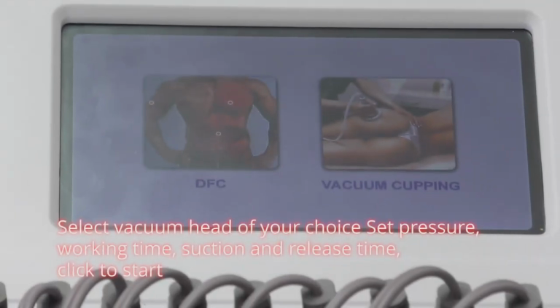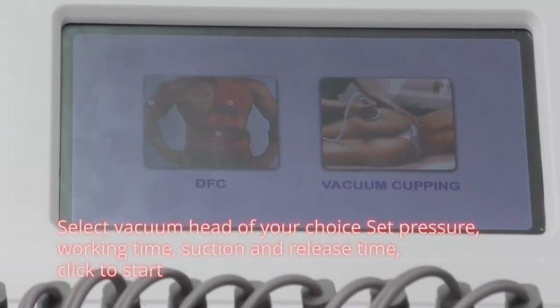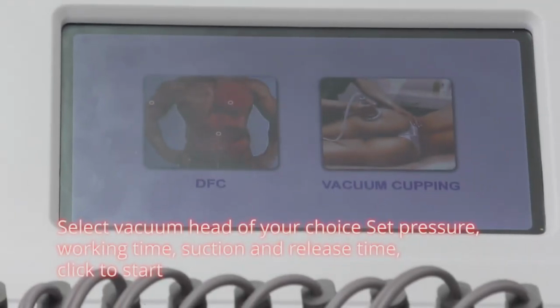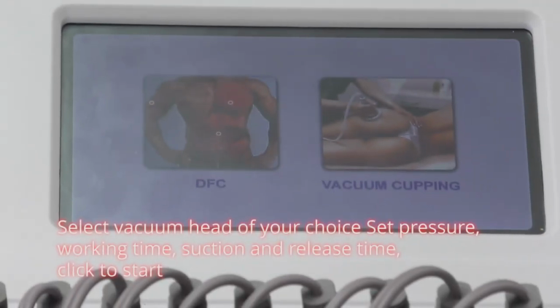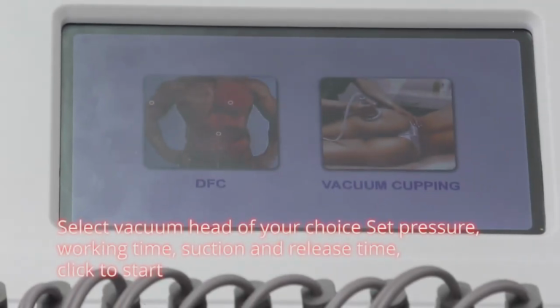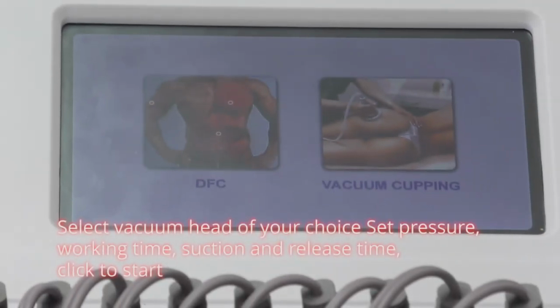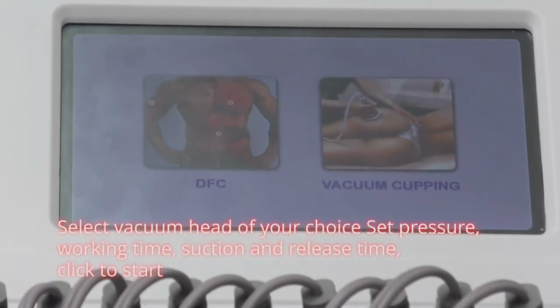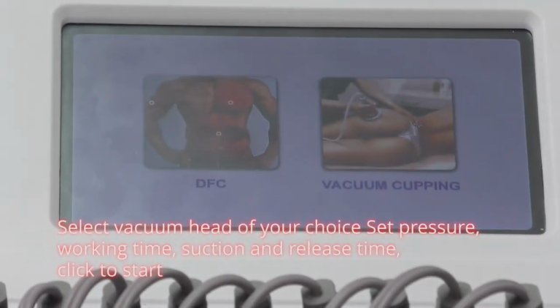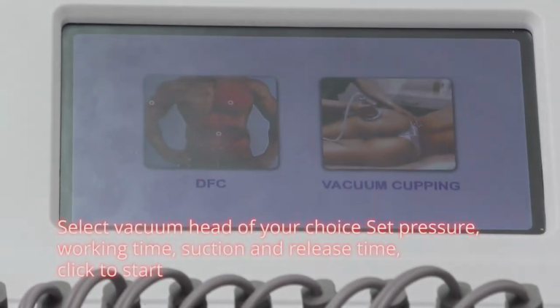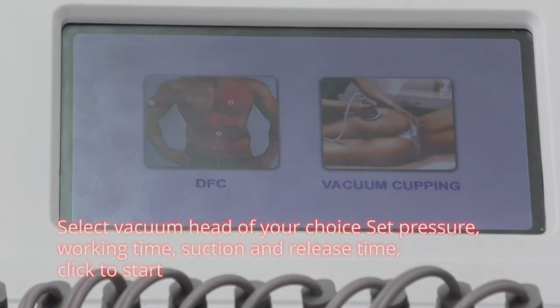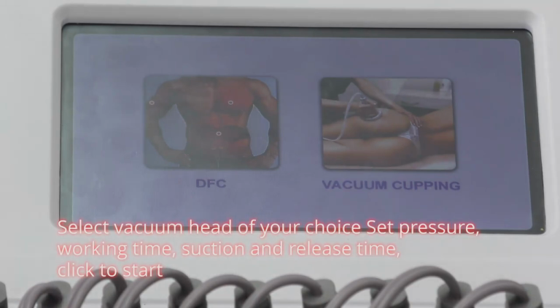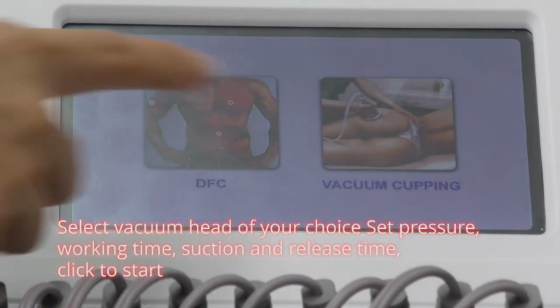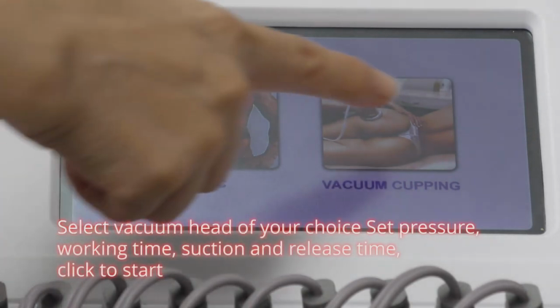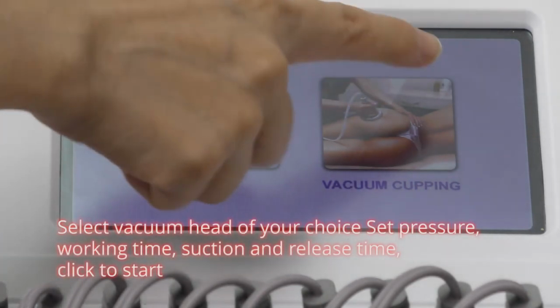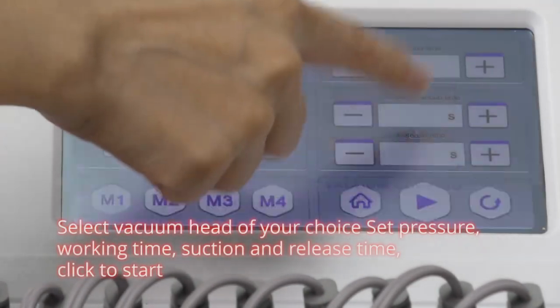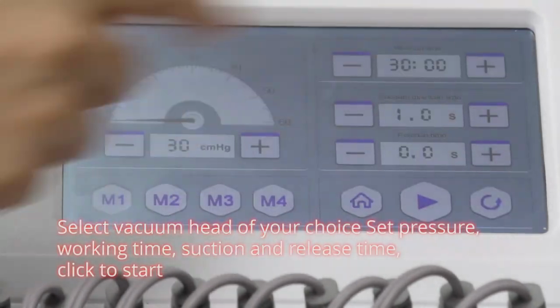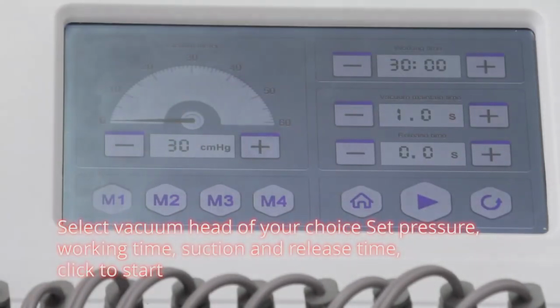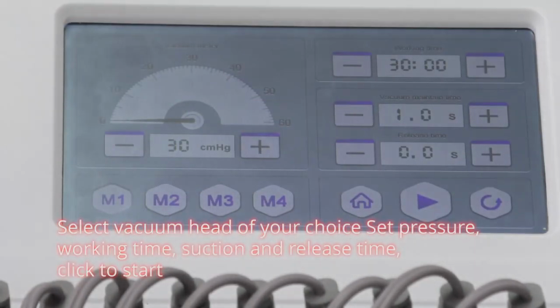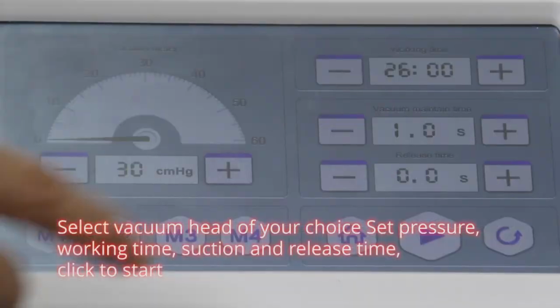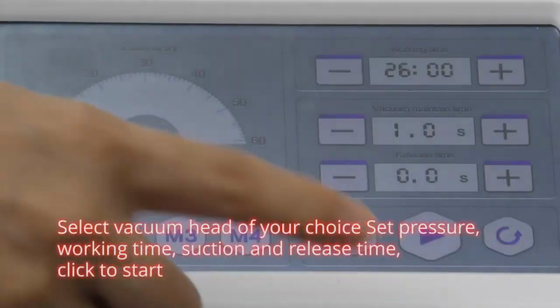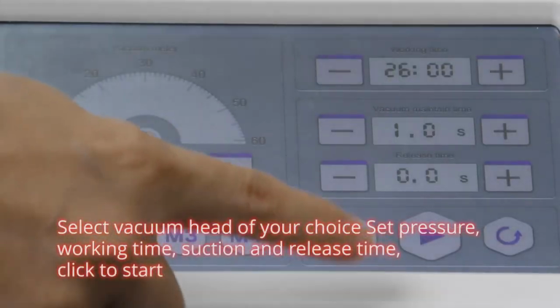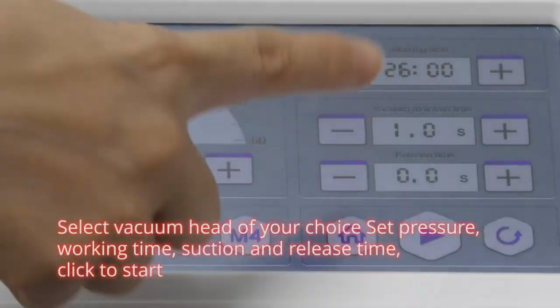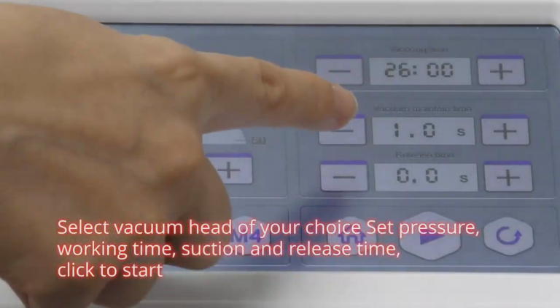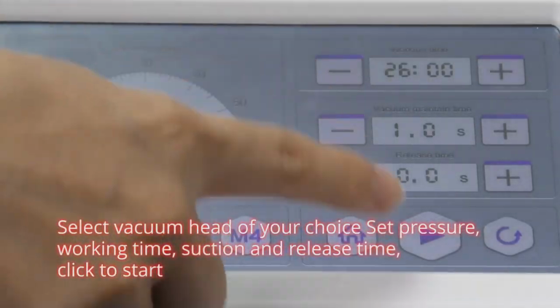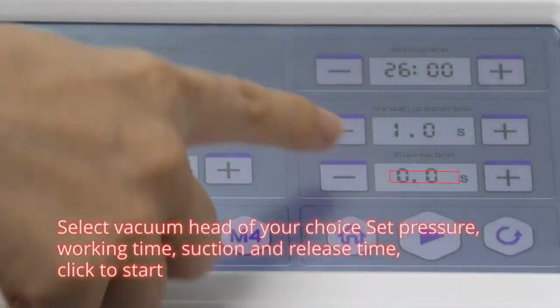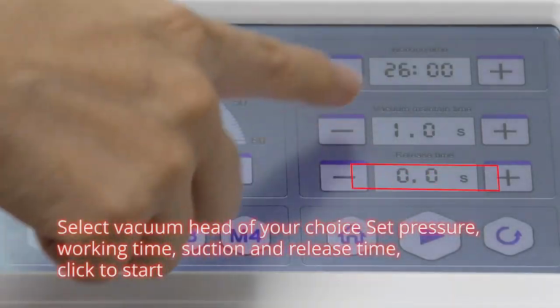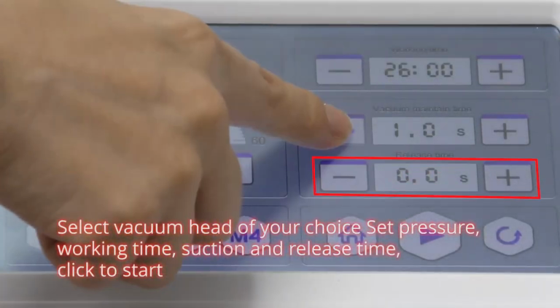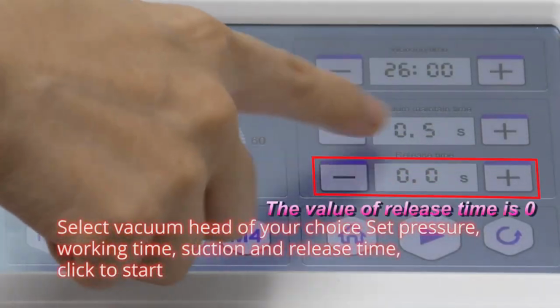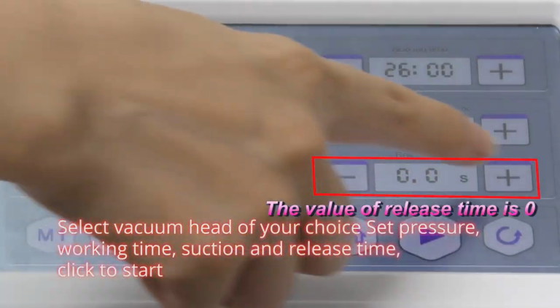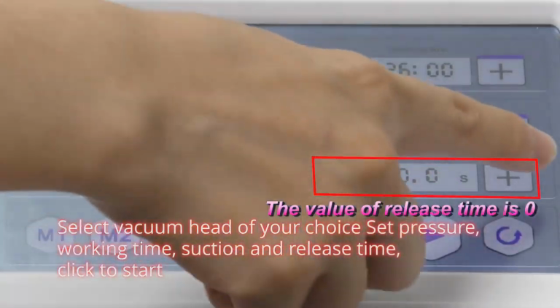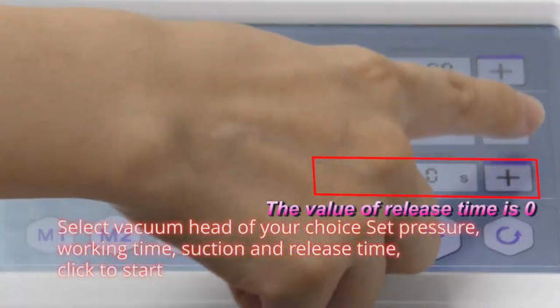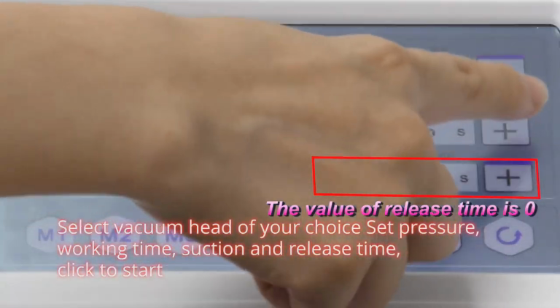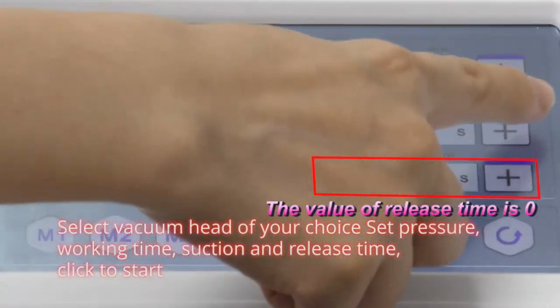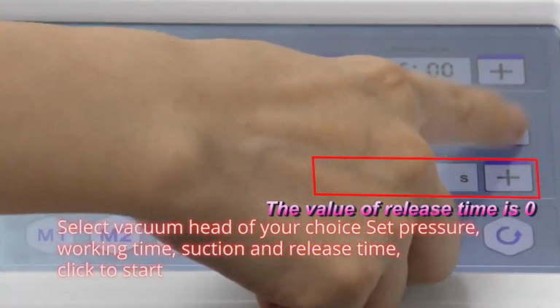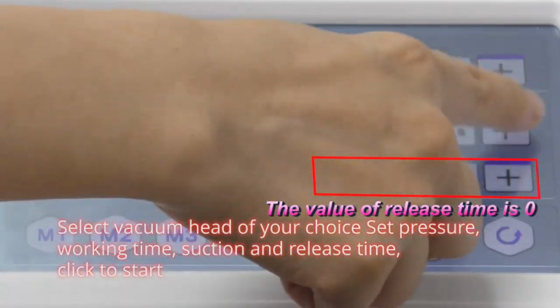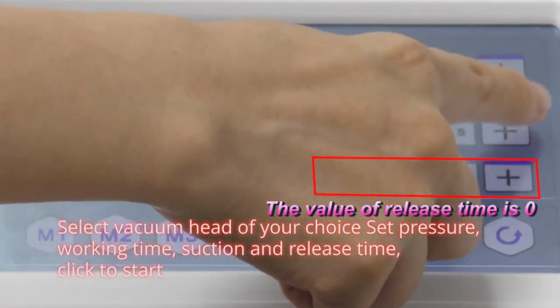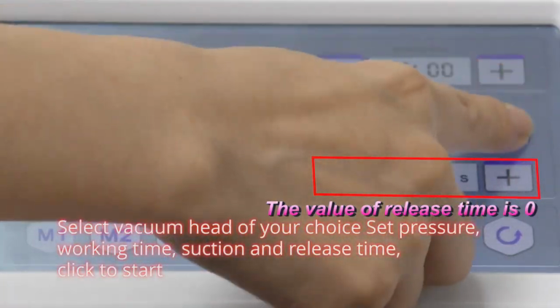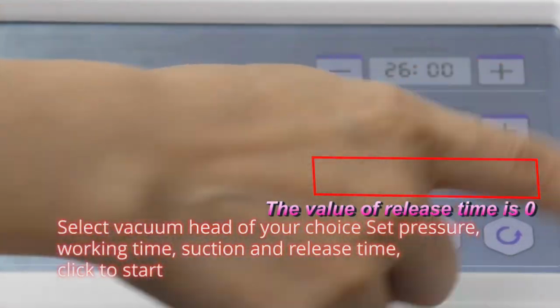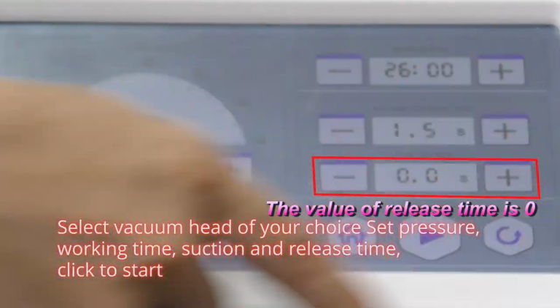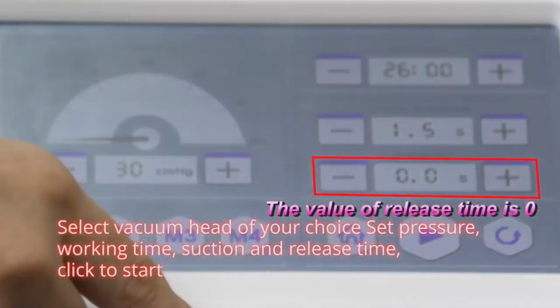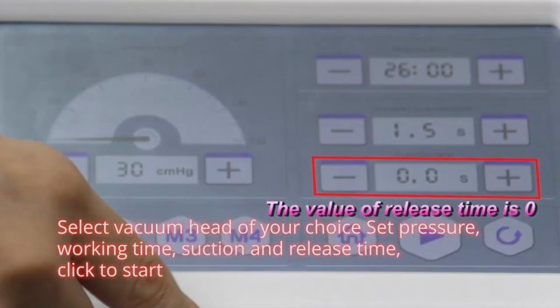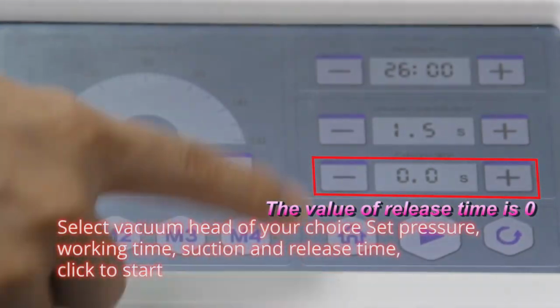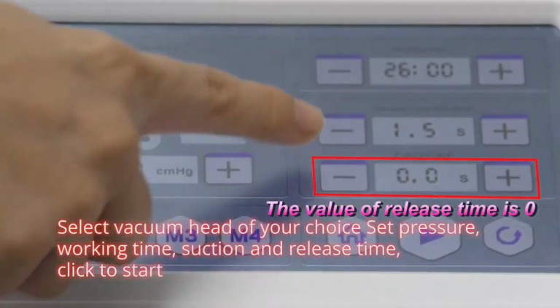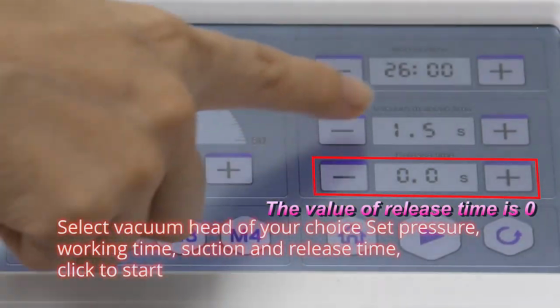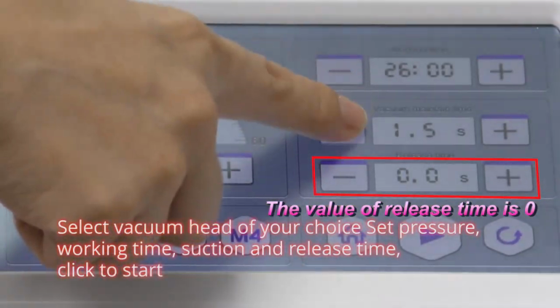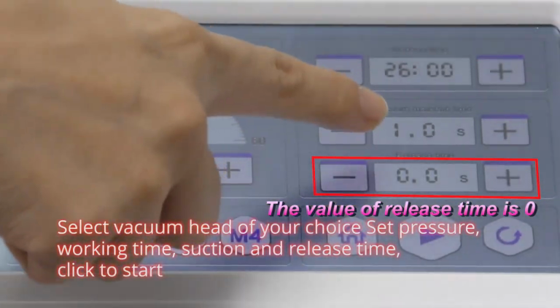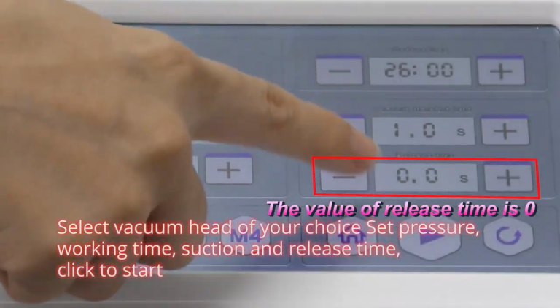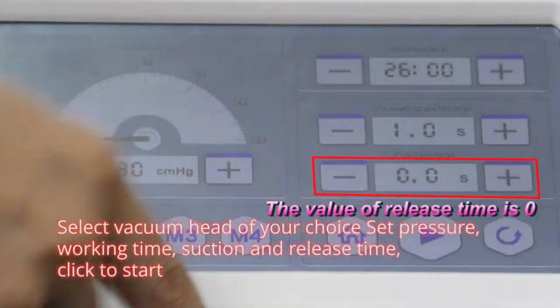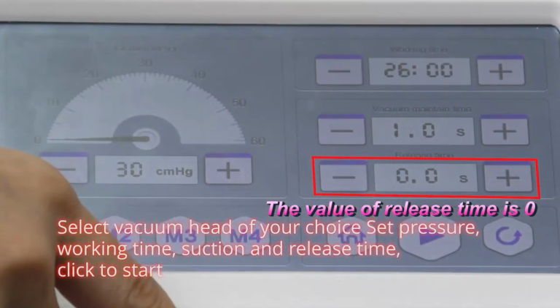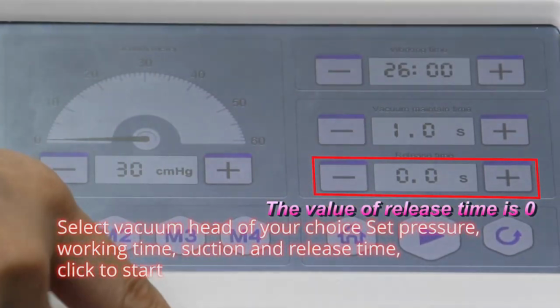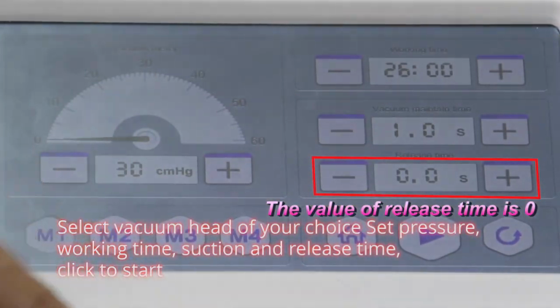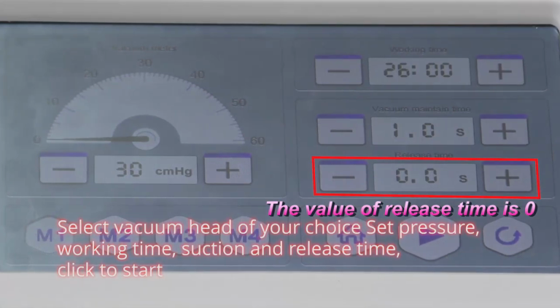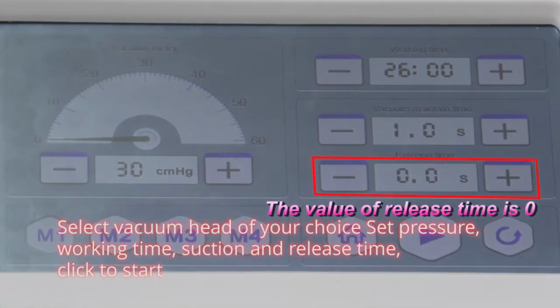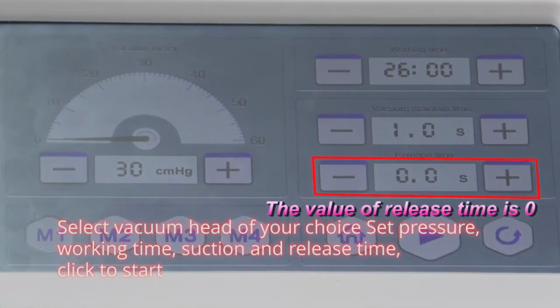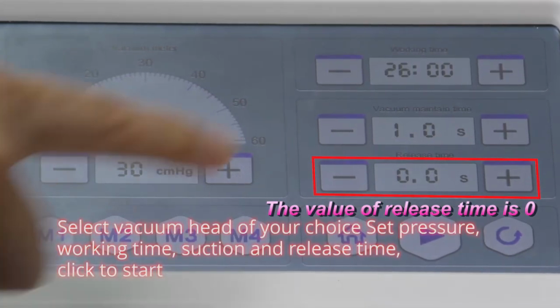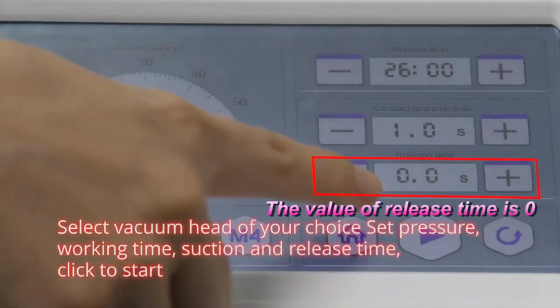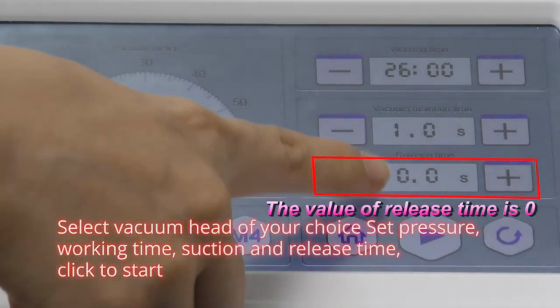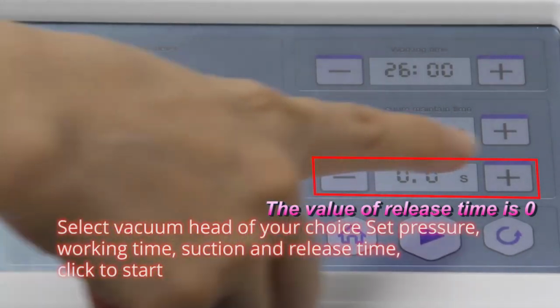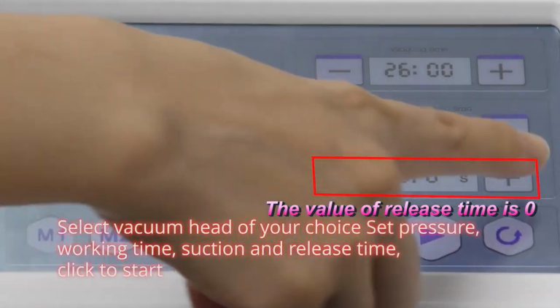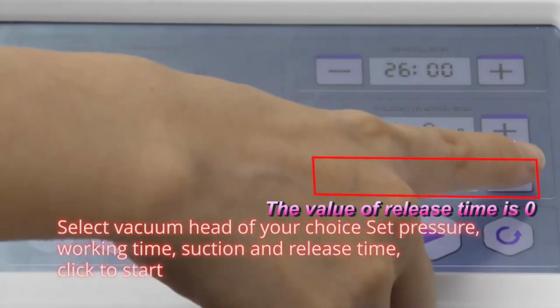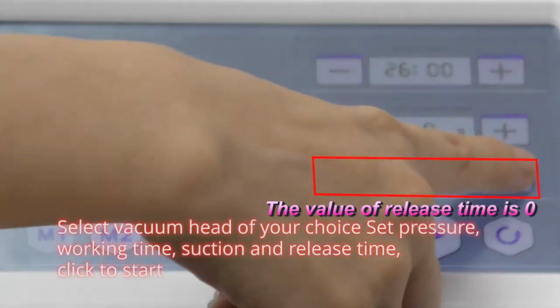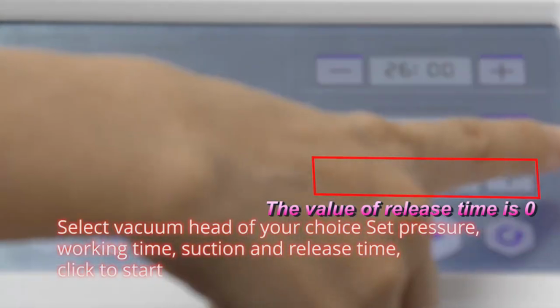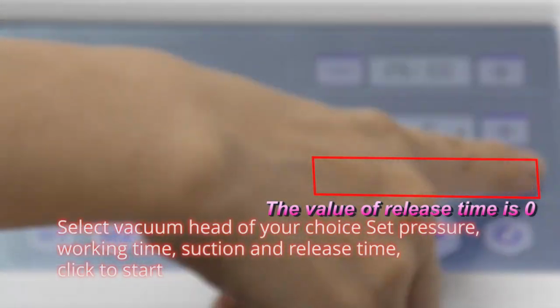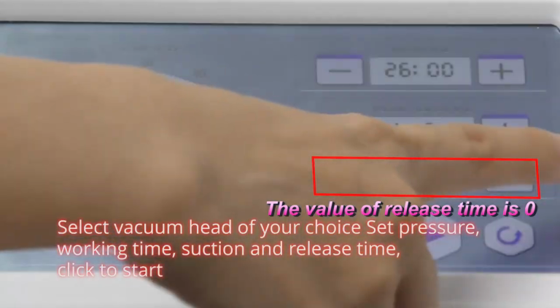Select vacuum head of your choice. Set temperature, working time, suction and release time. Click to start.